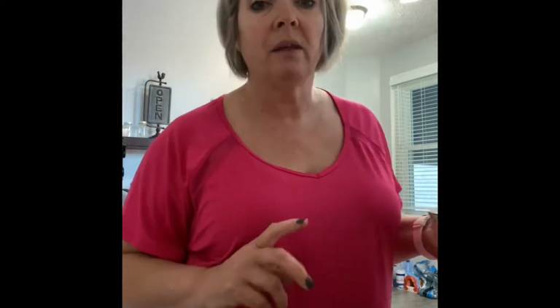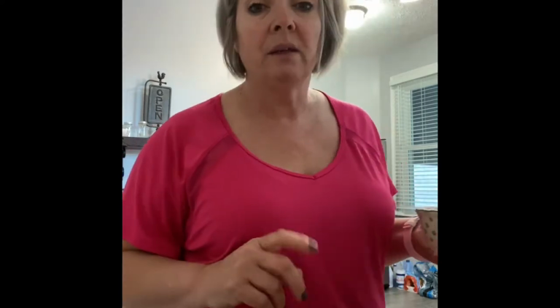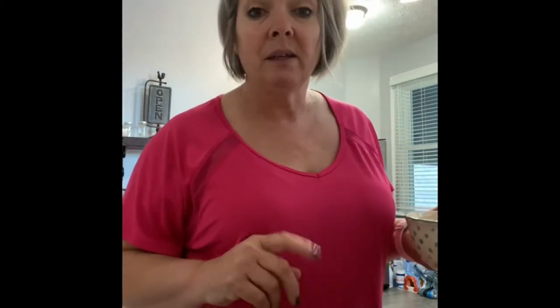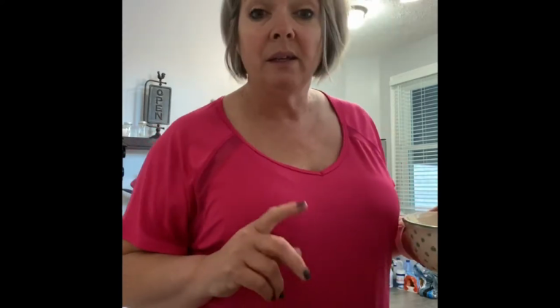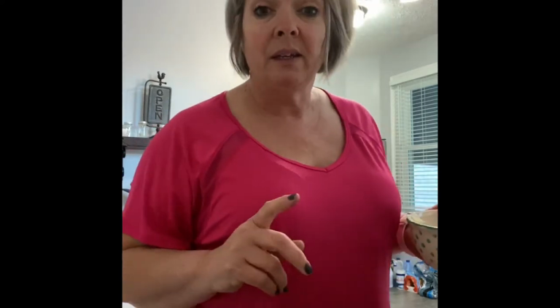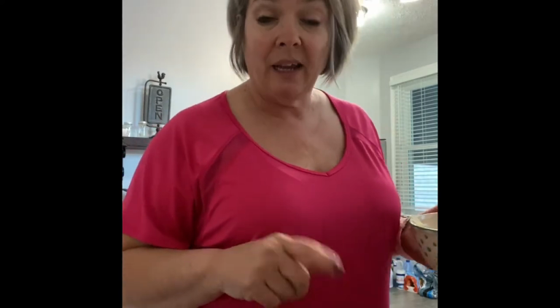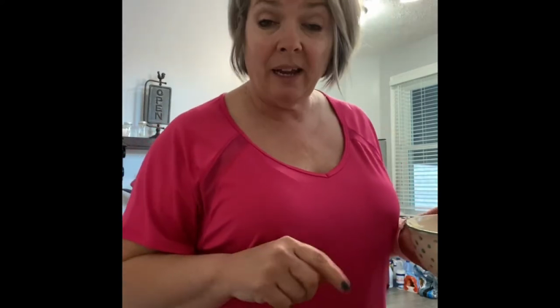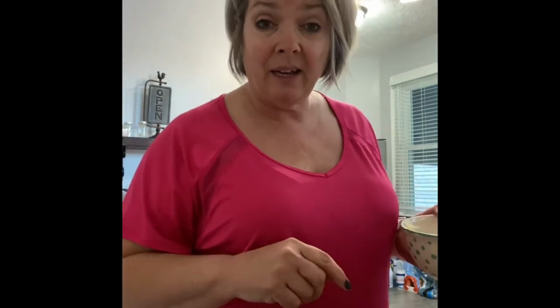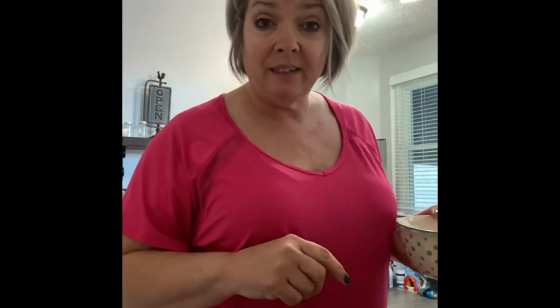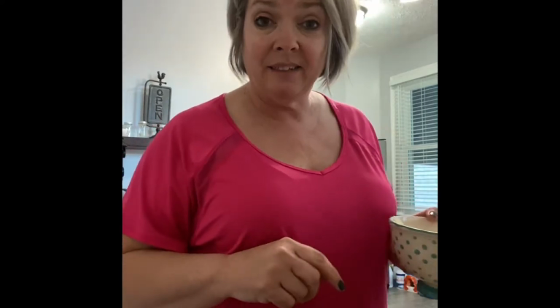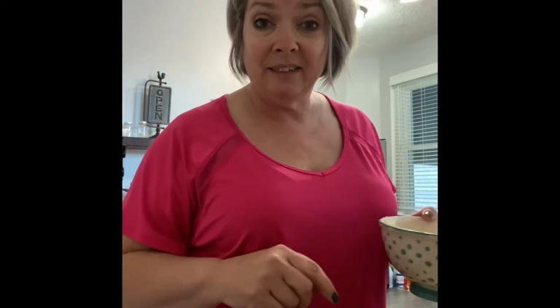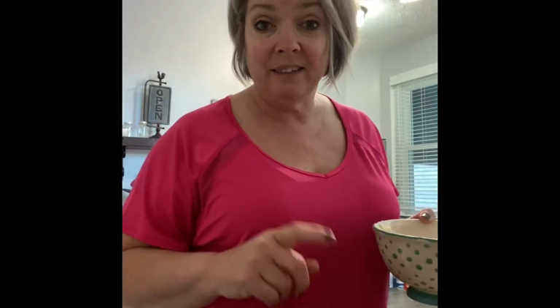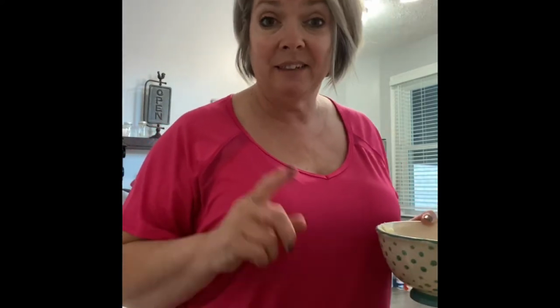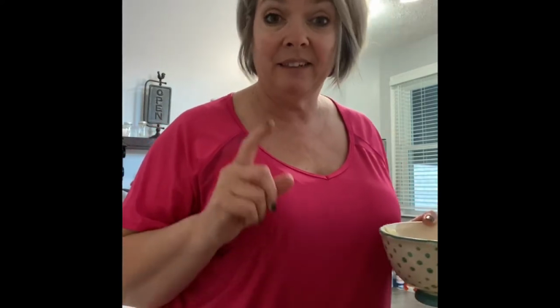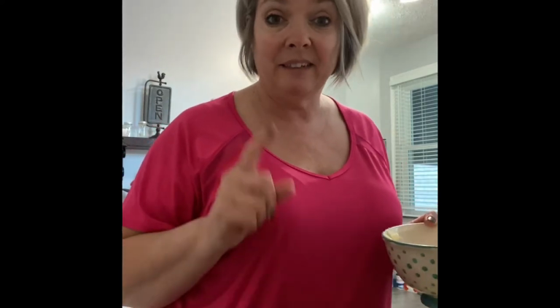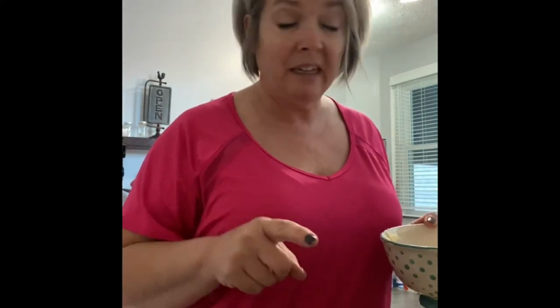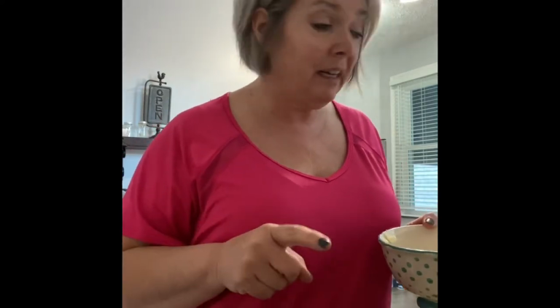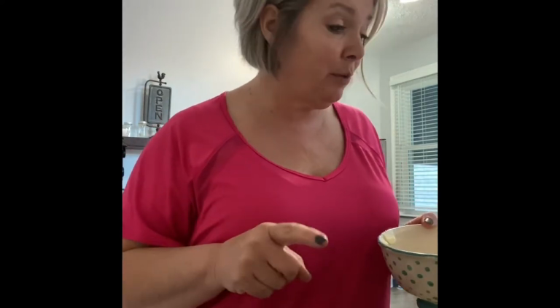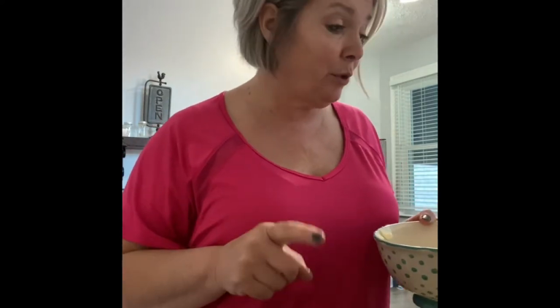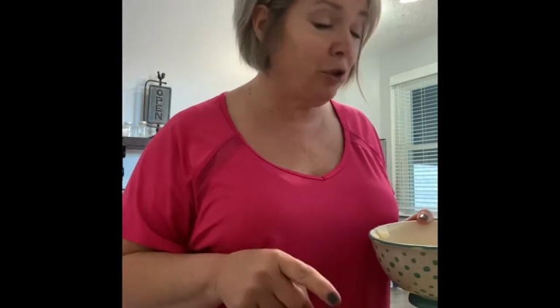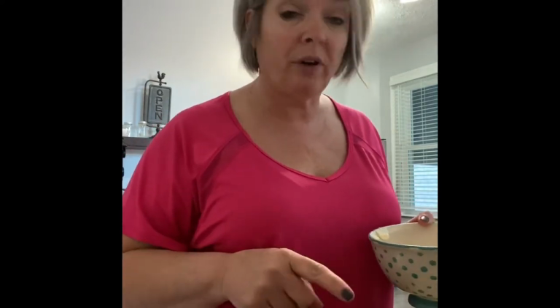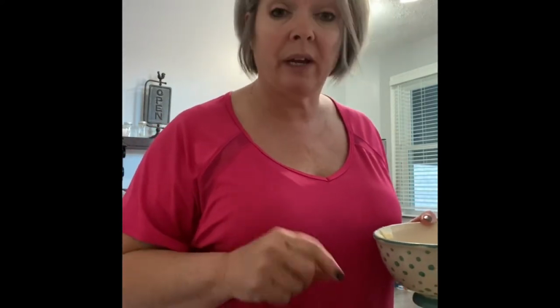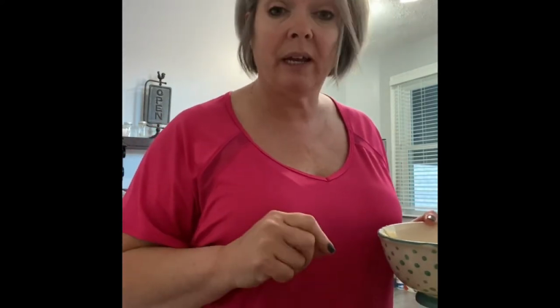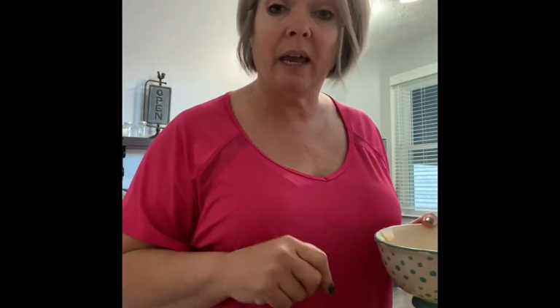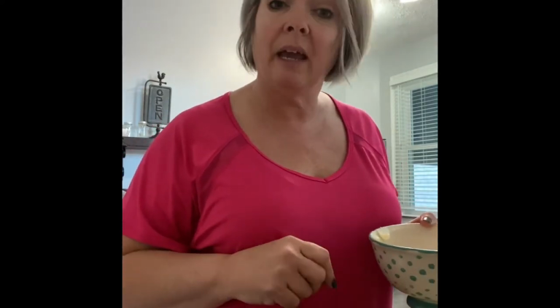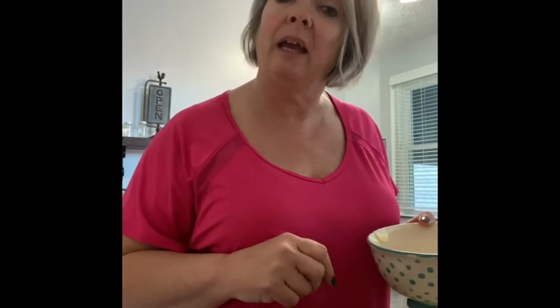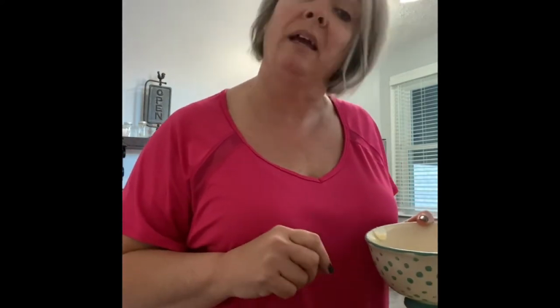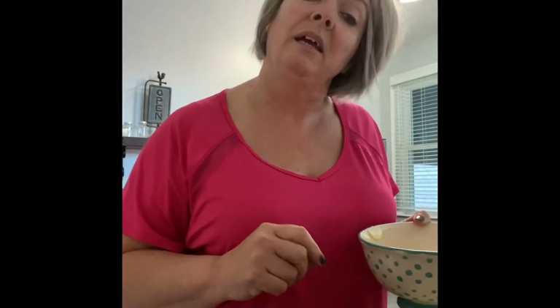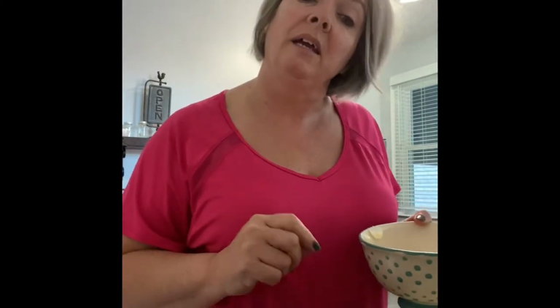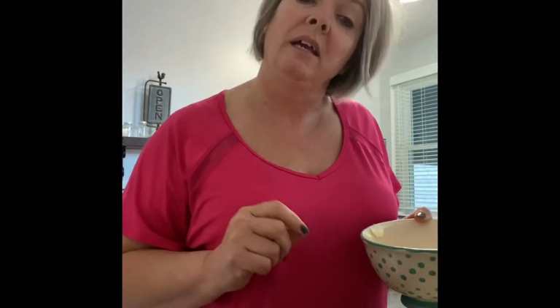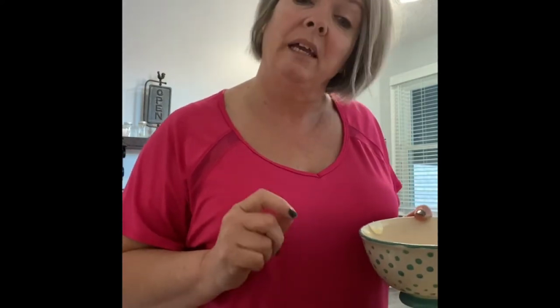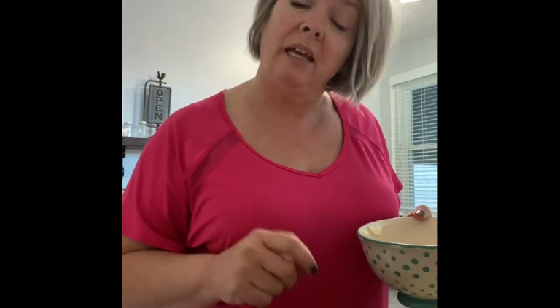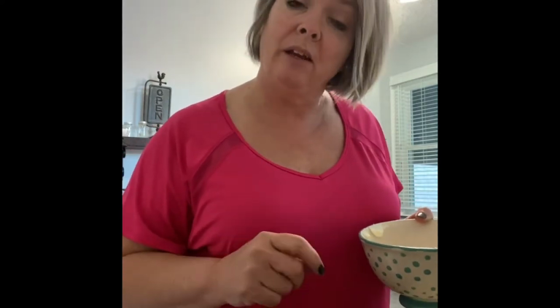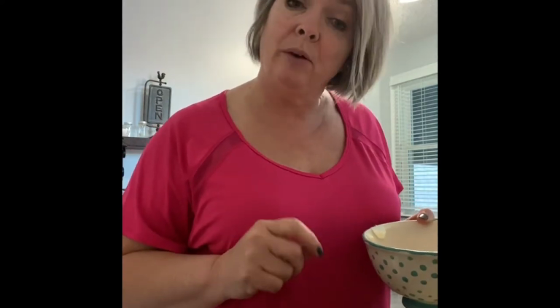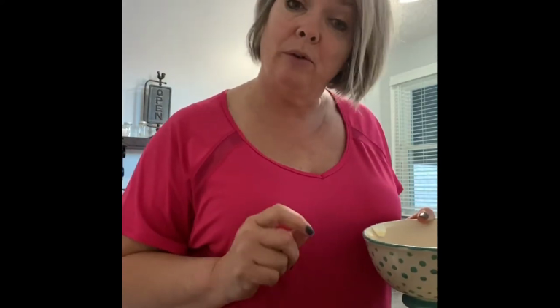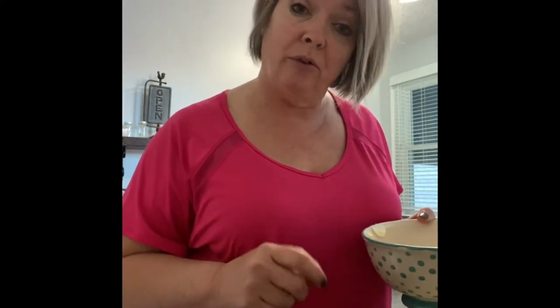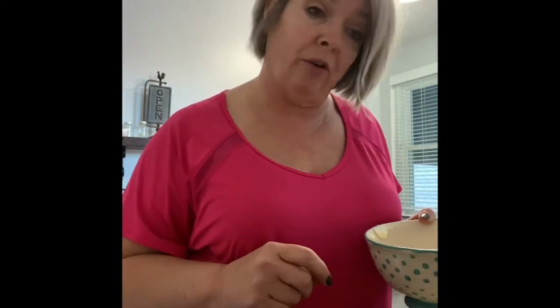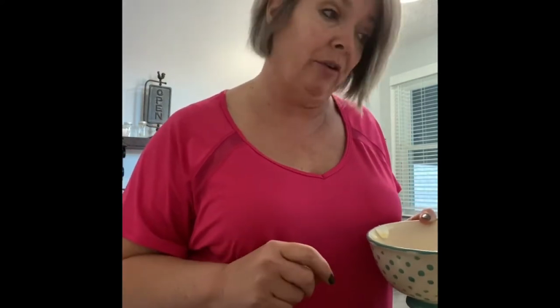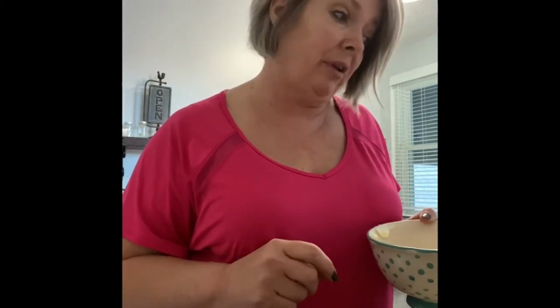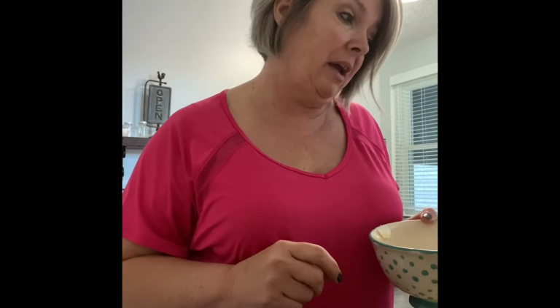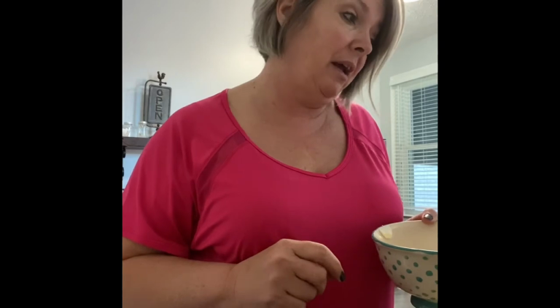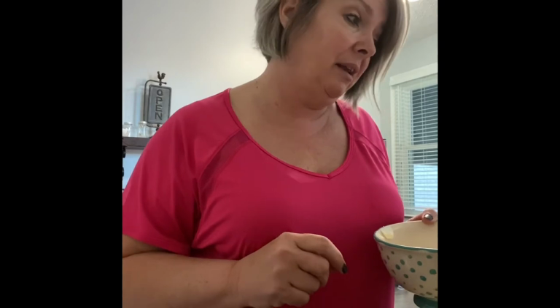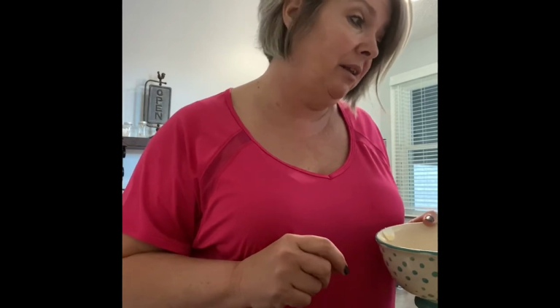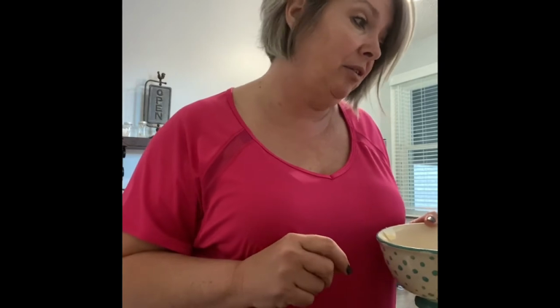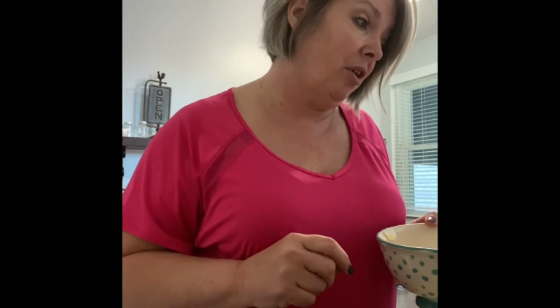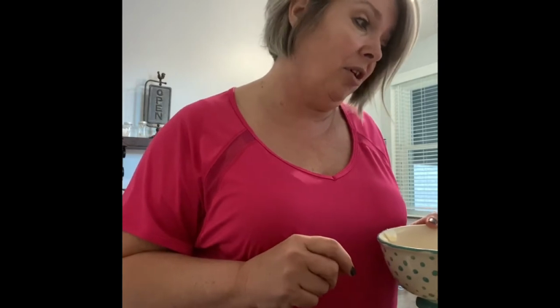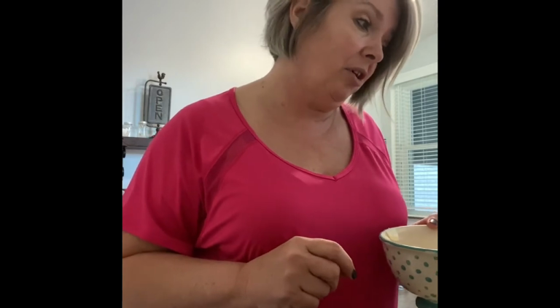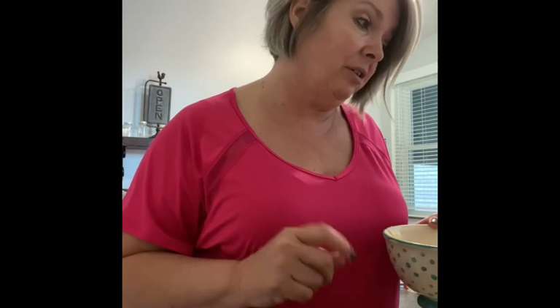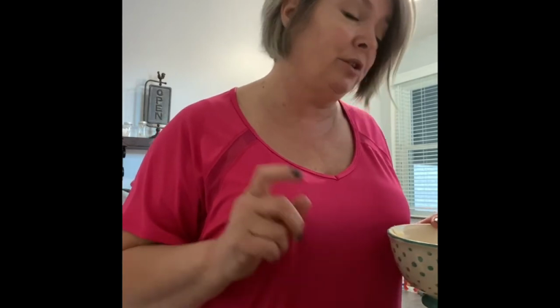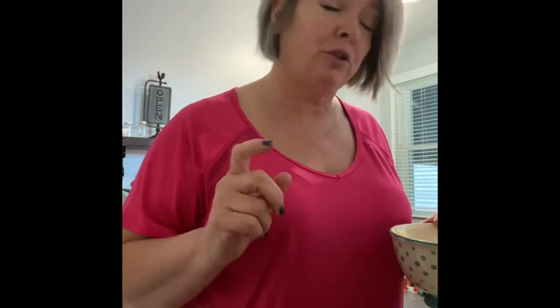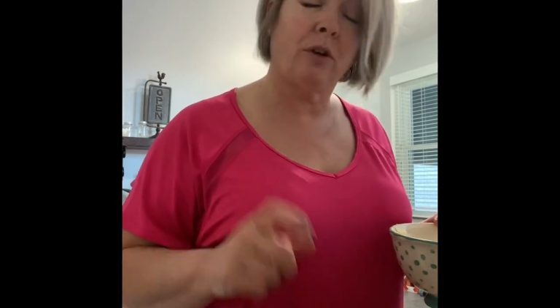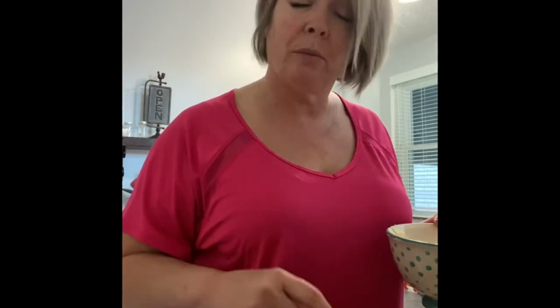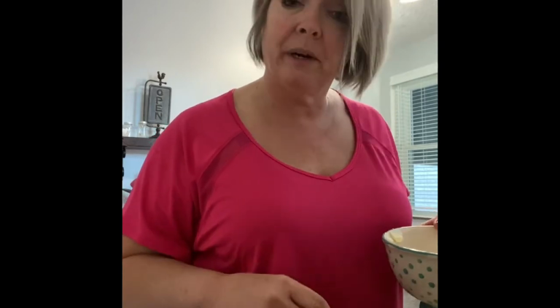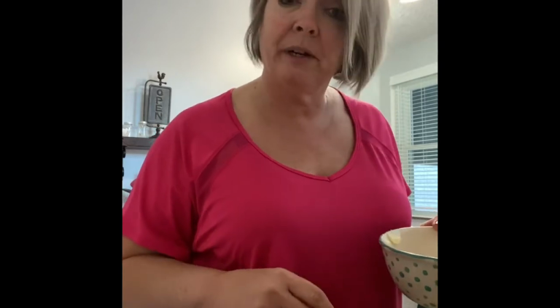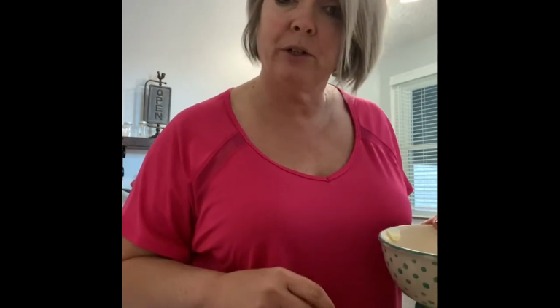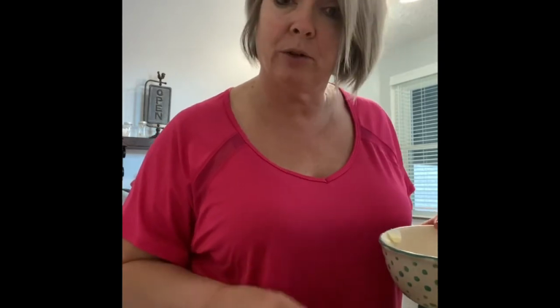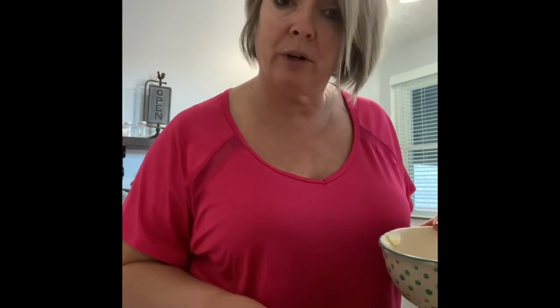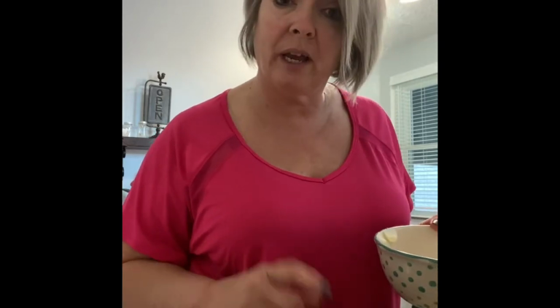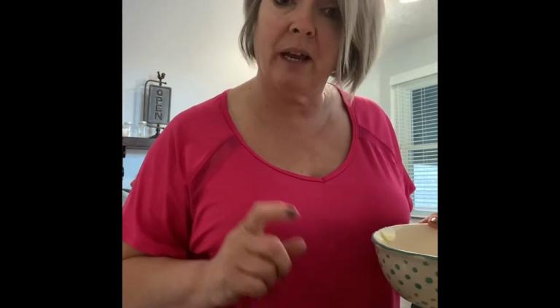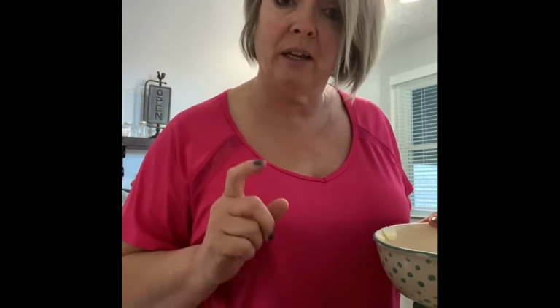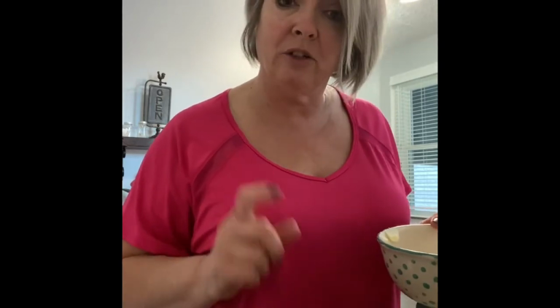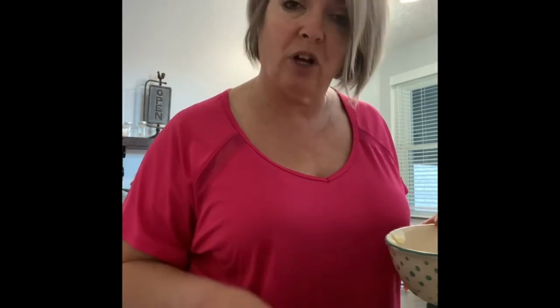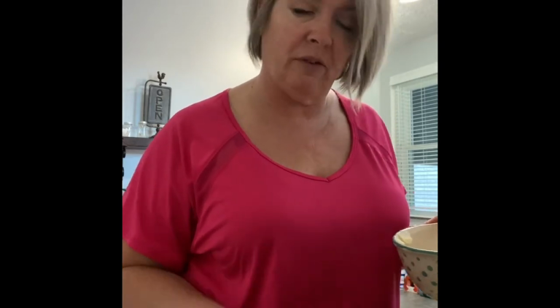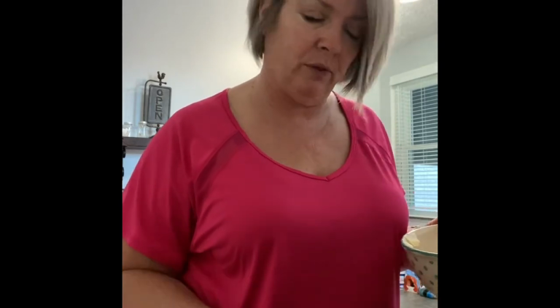Hey guys, tonight we're trying a keto dessert and it is called Strawberry Shortcake Chaffles.